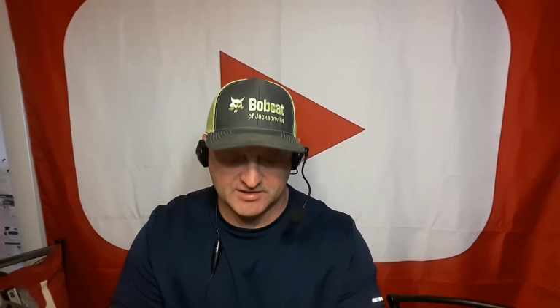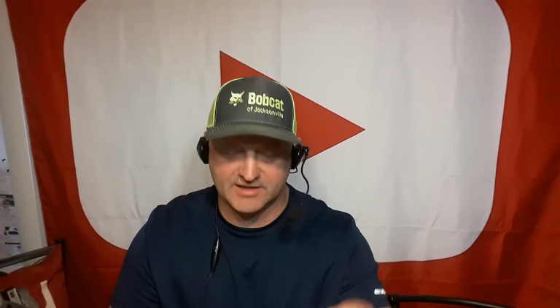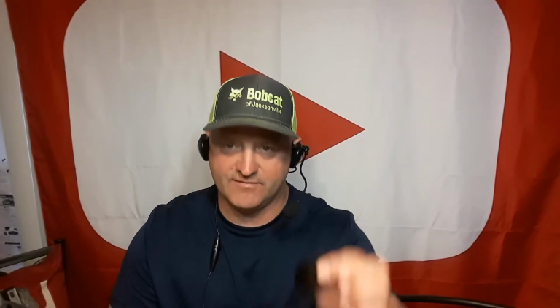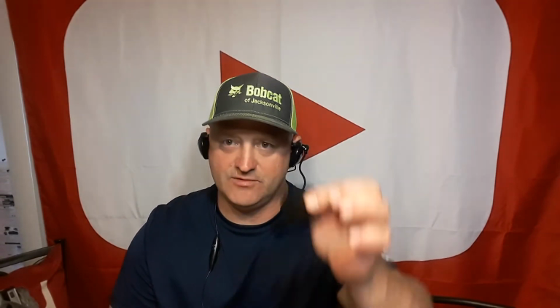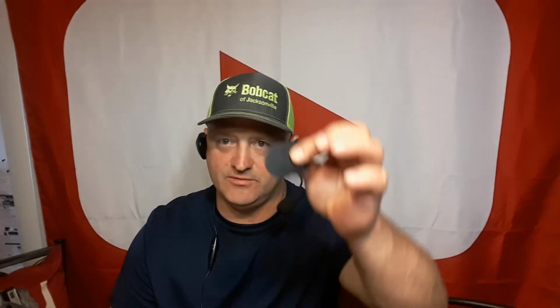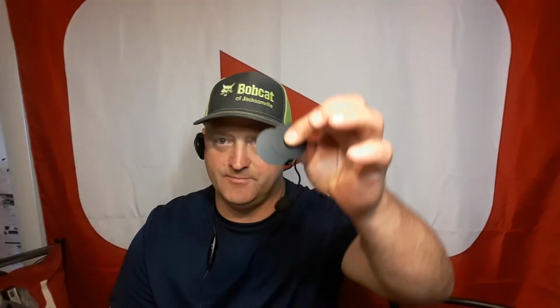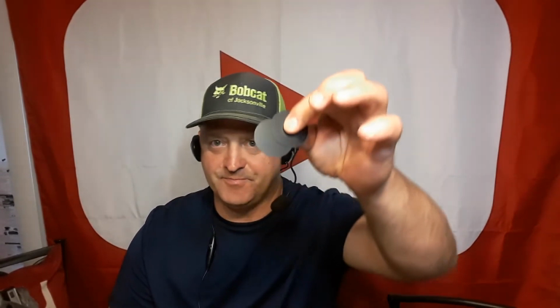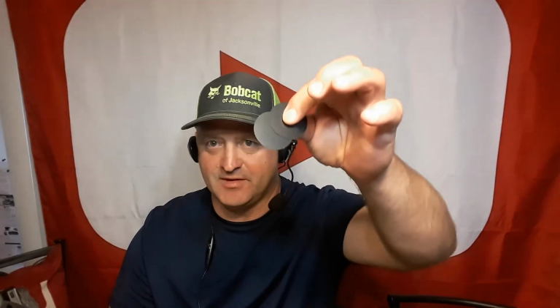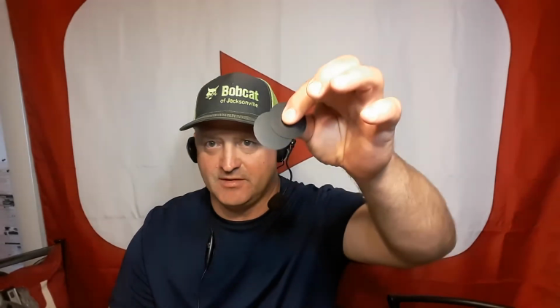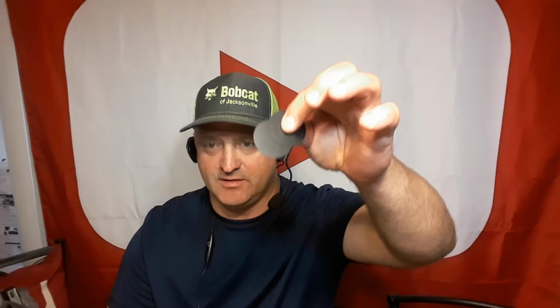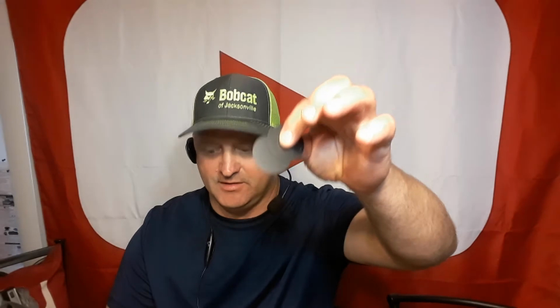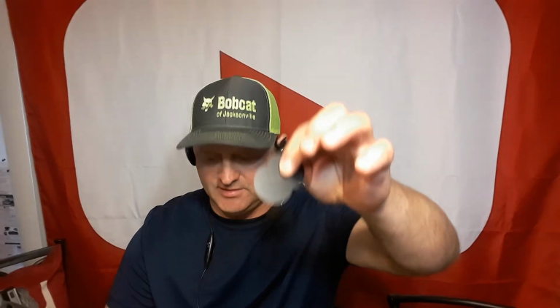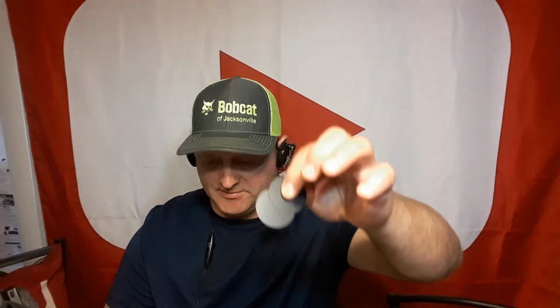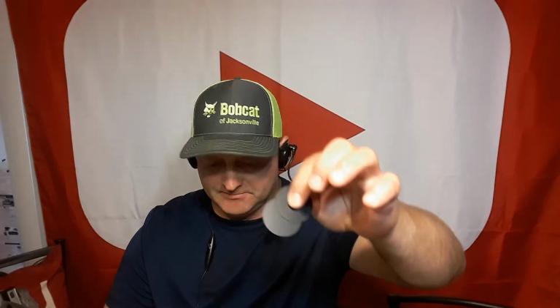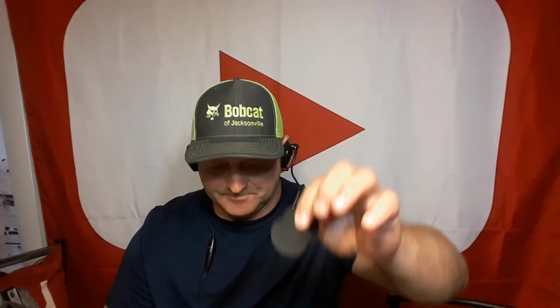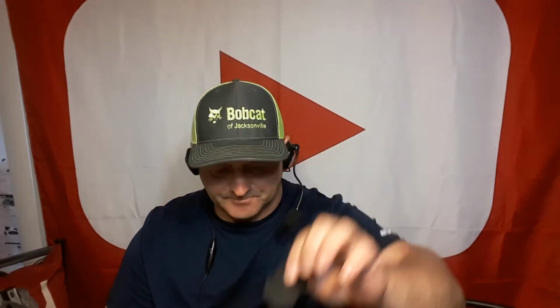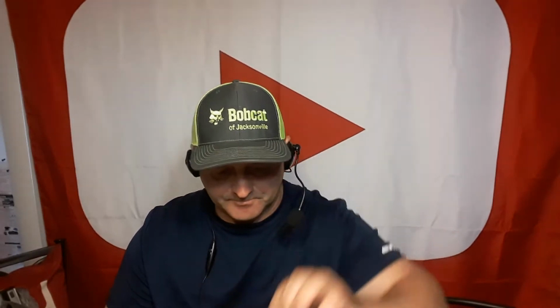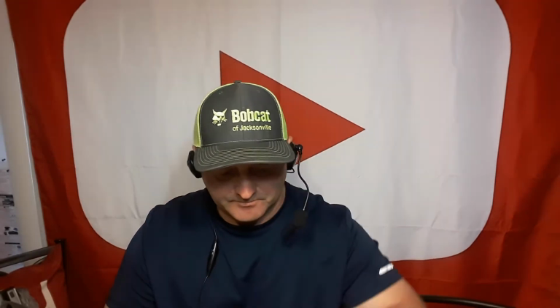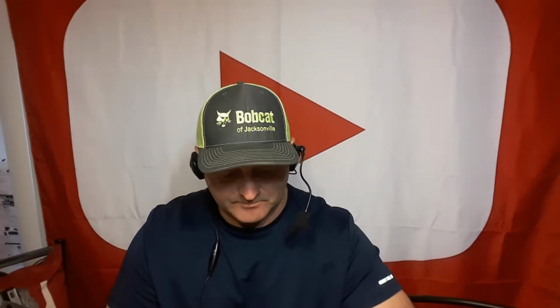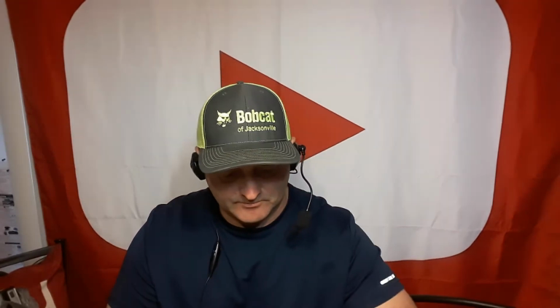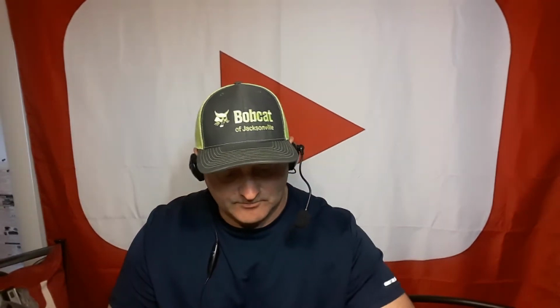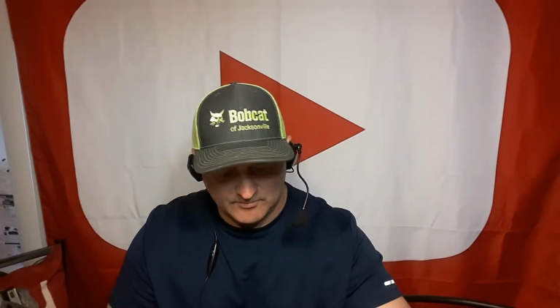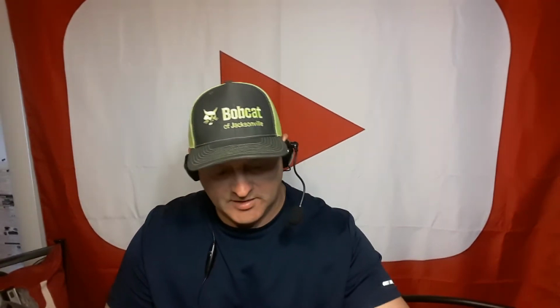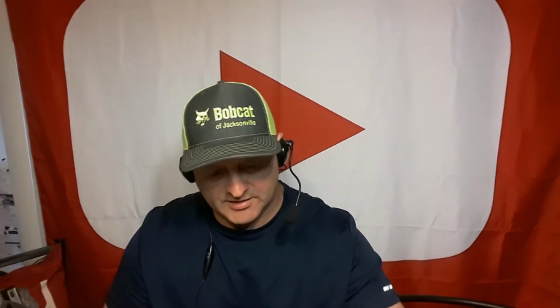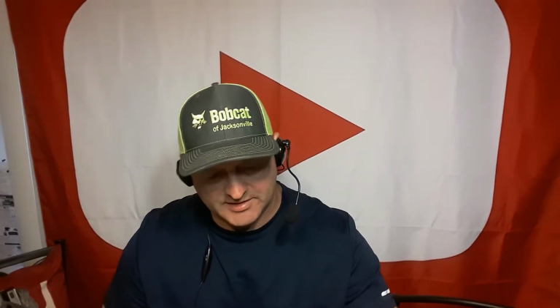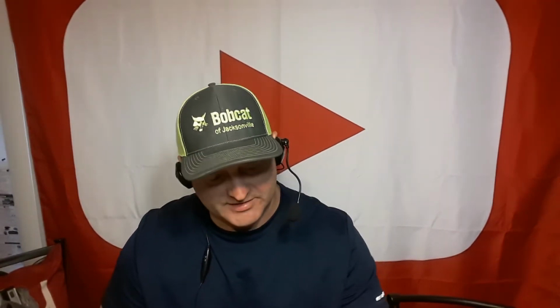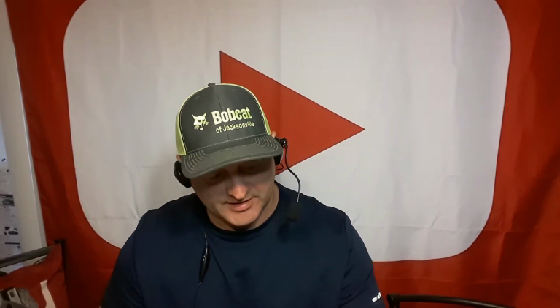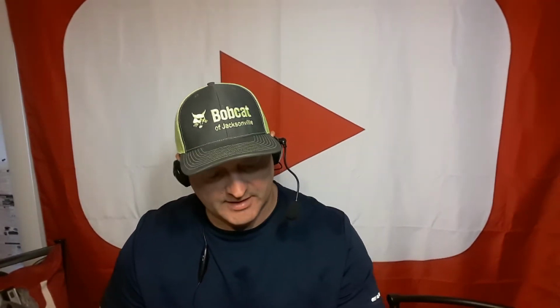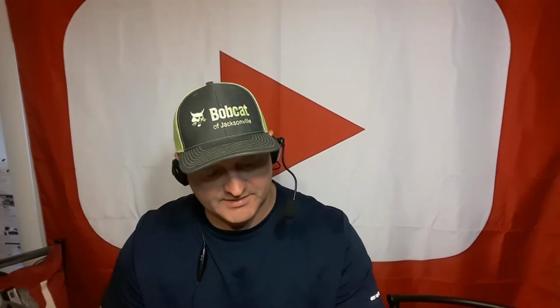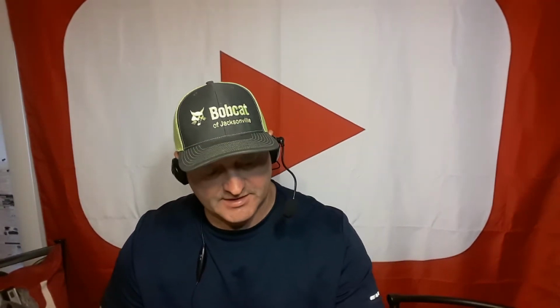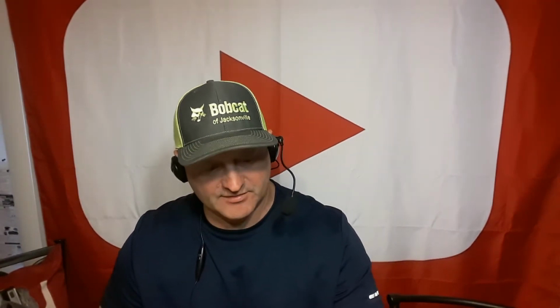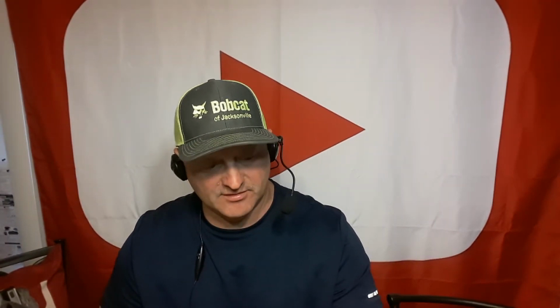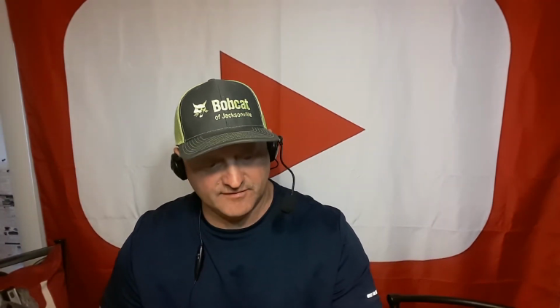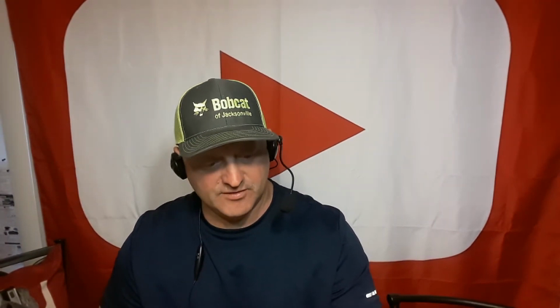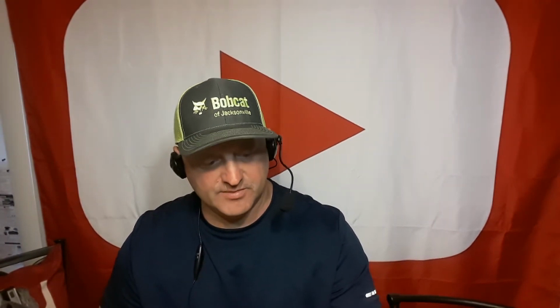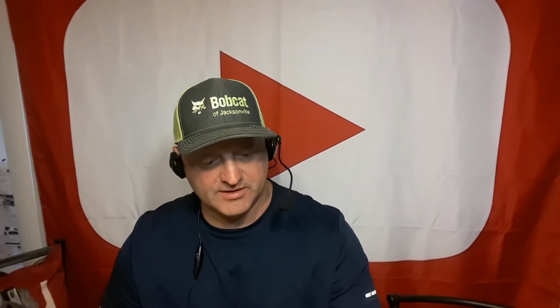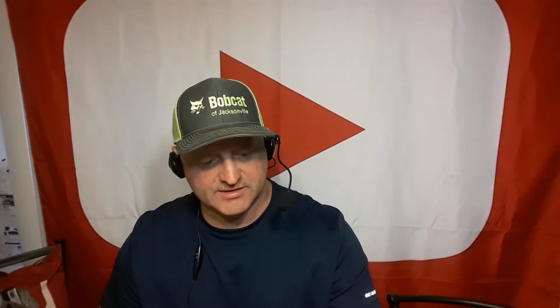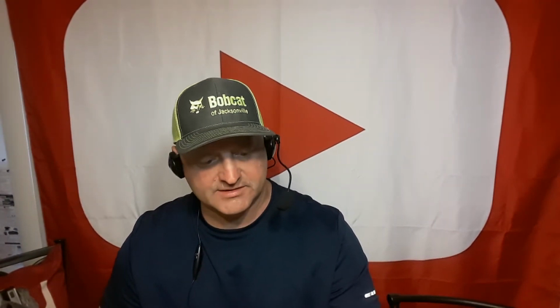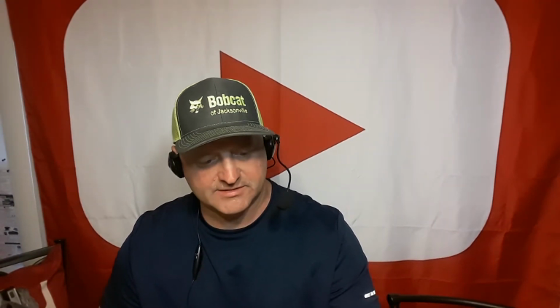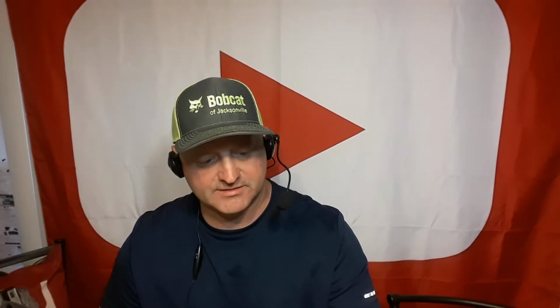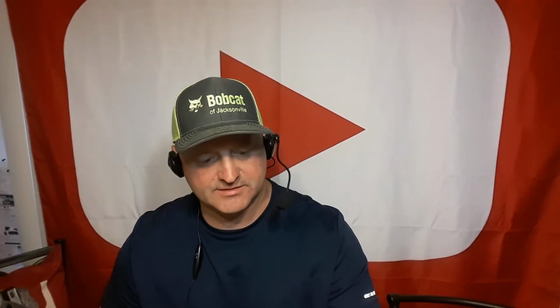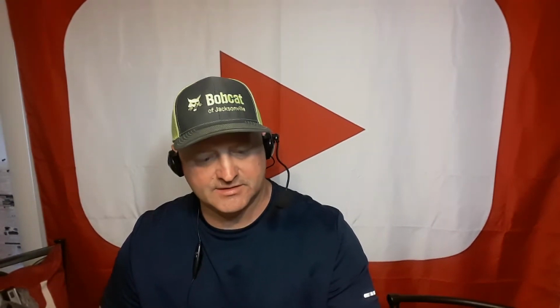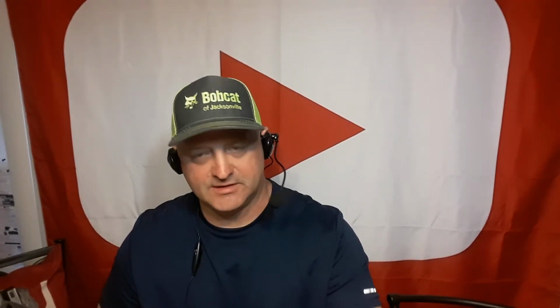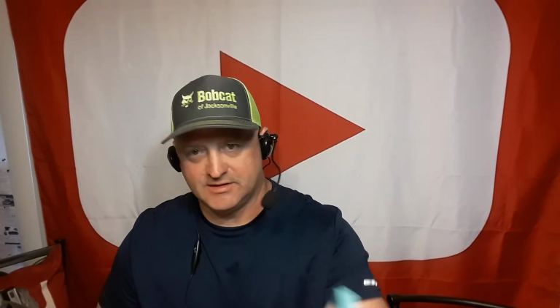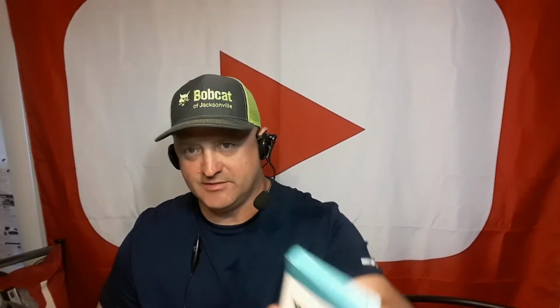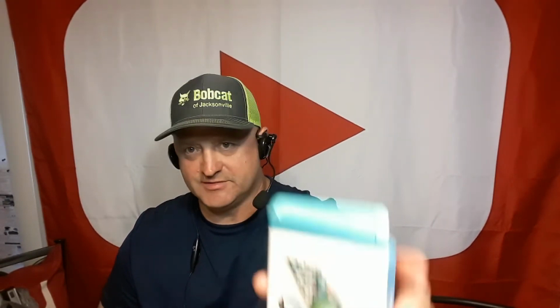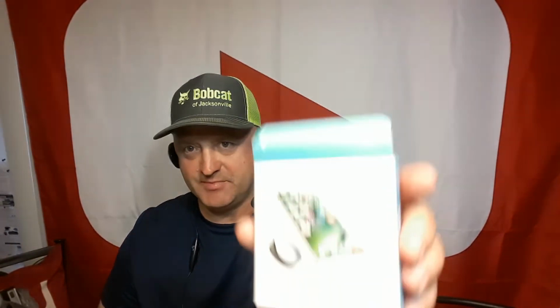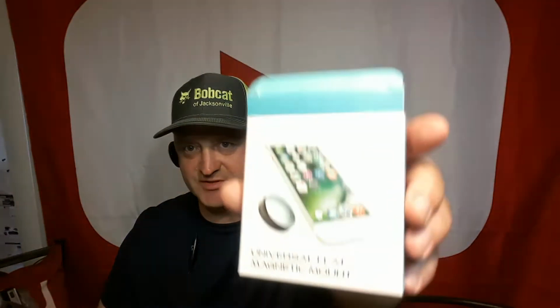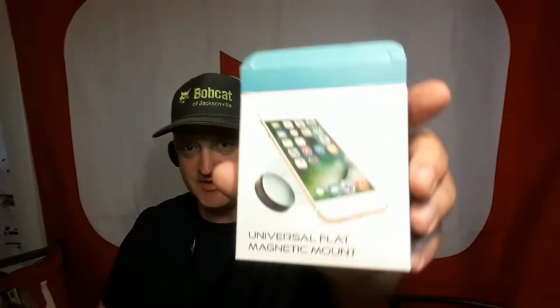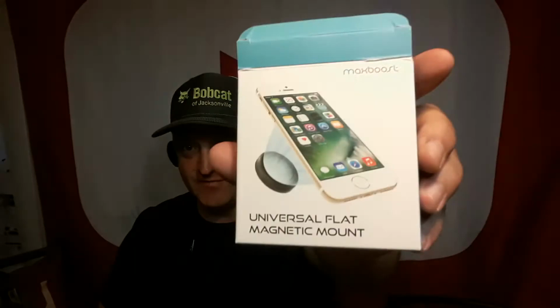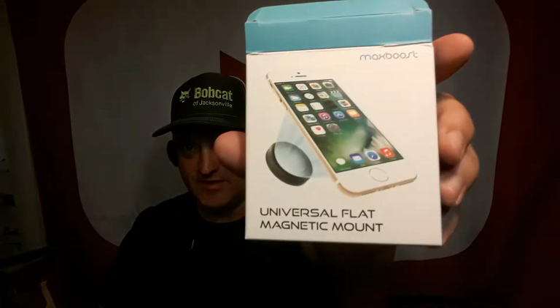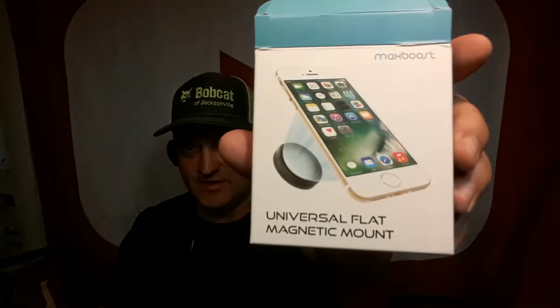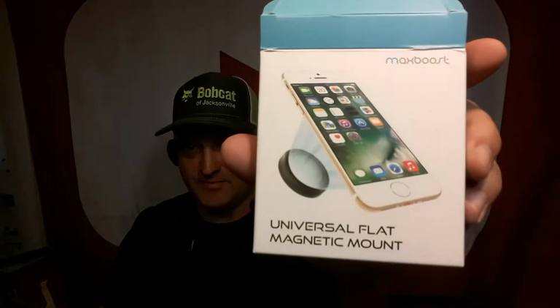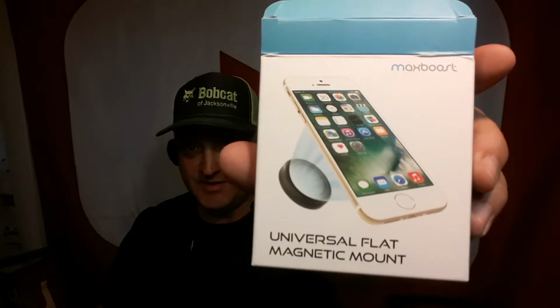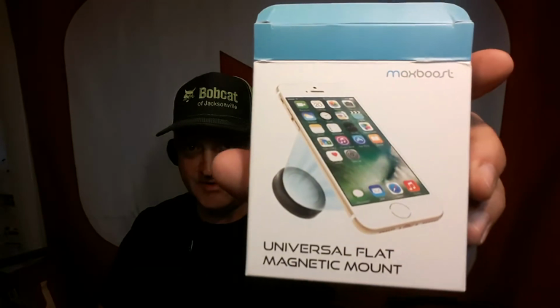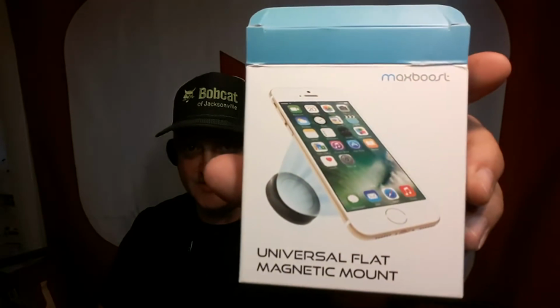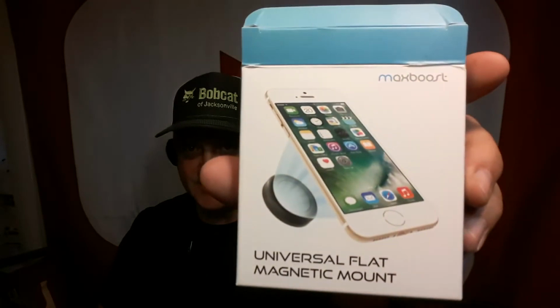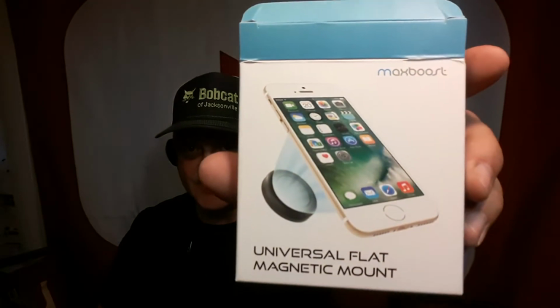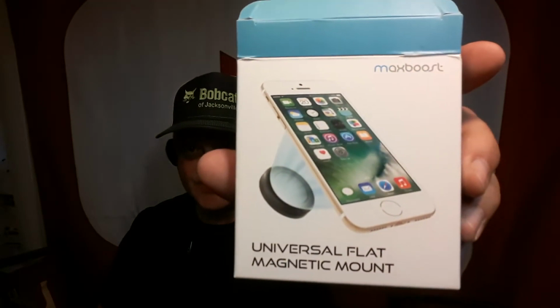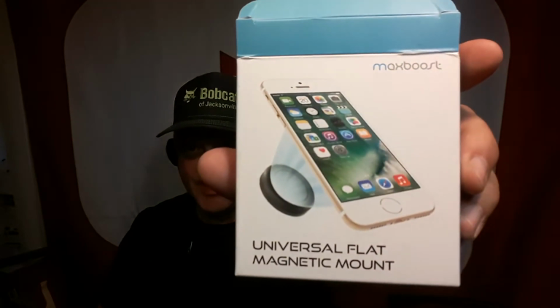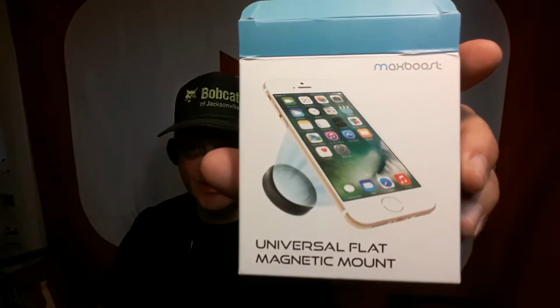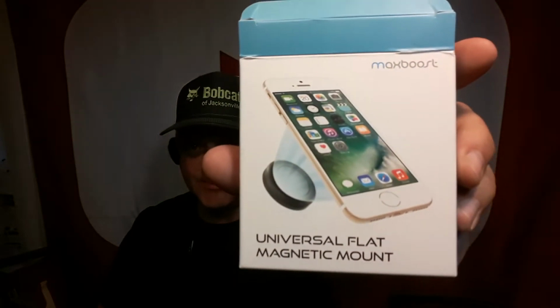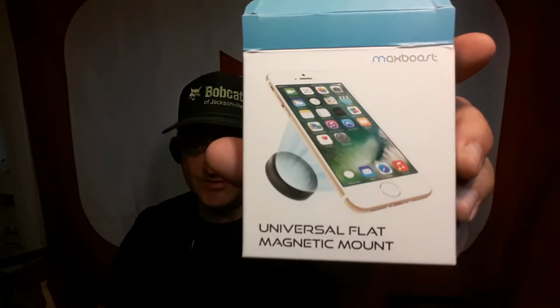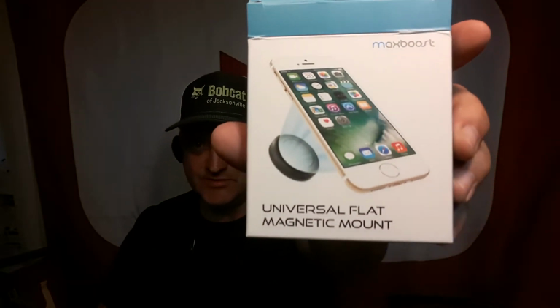You can get these on Amazon. They're only a few bucks. There's a bunch of different companies — this one's Max Boost.